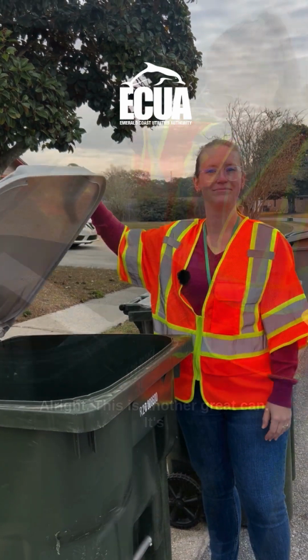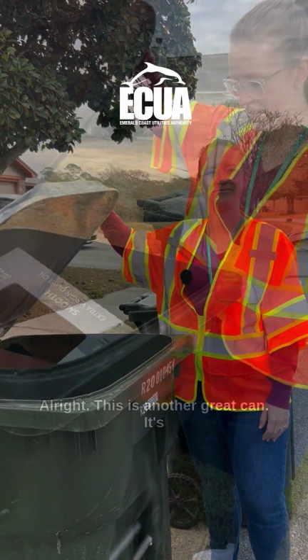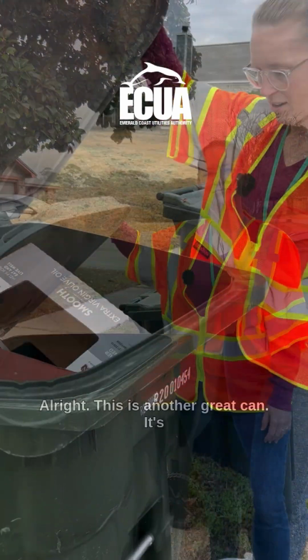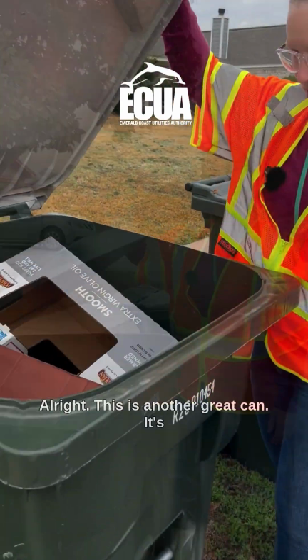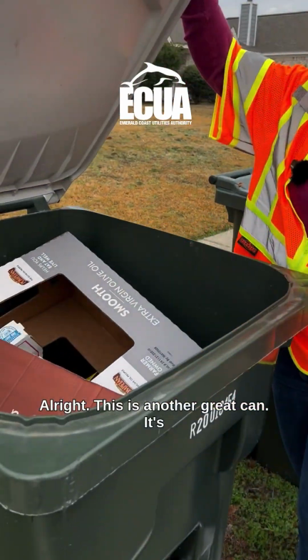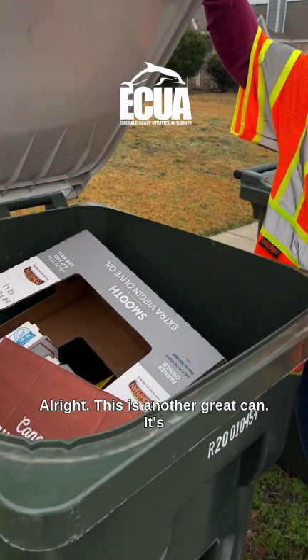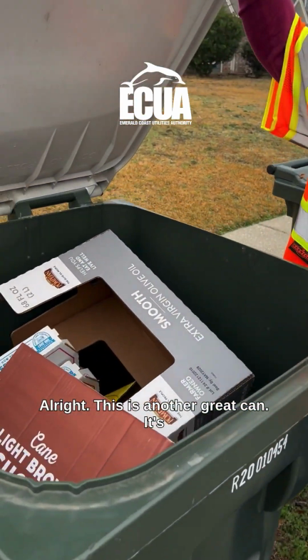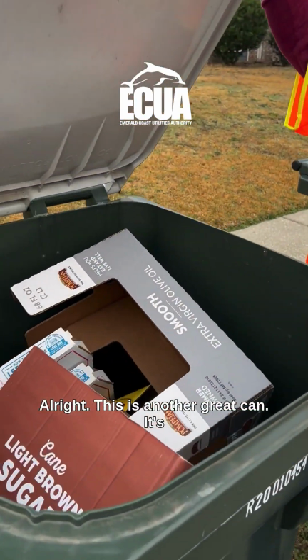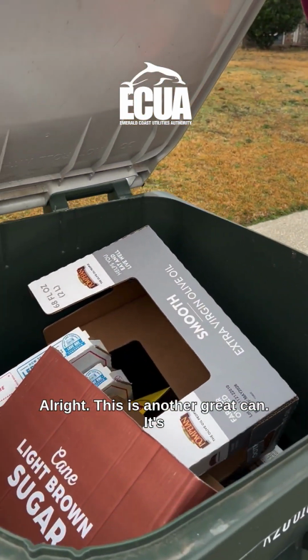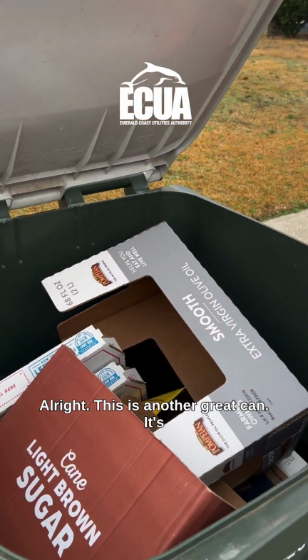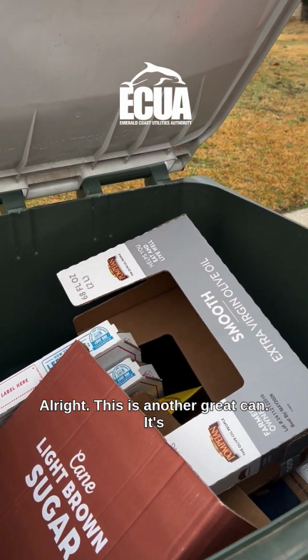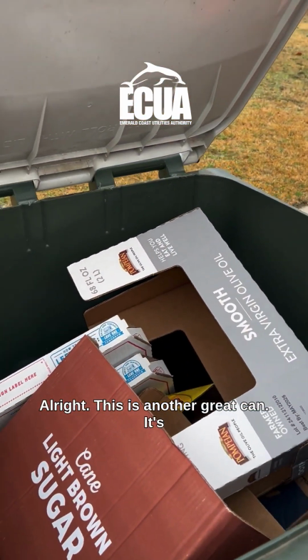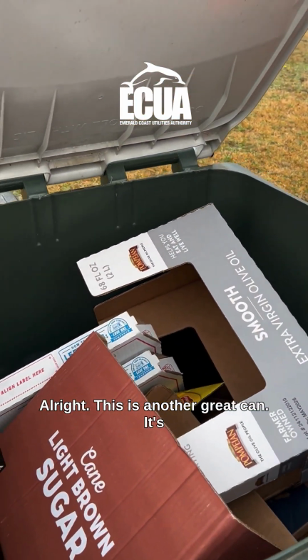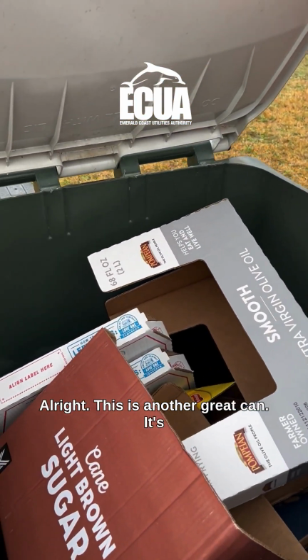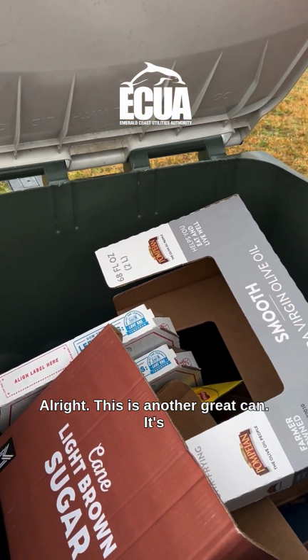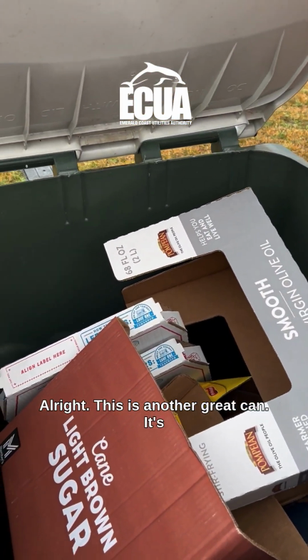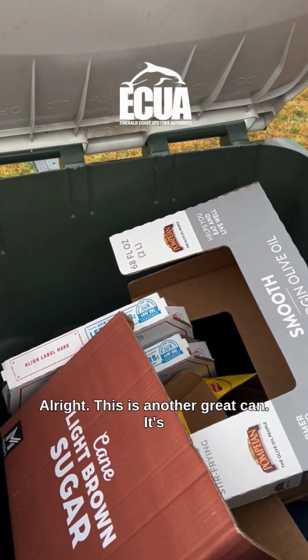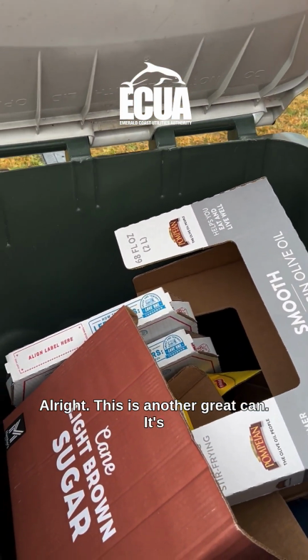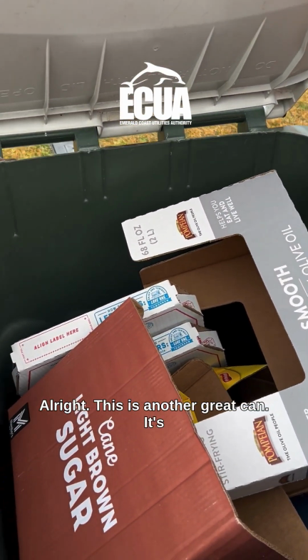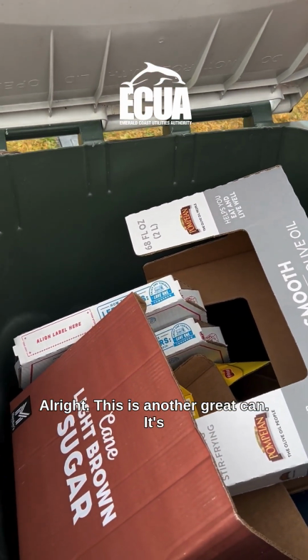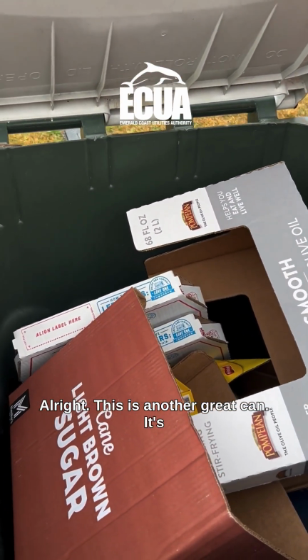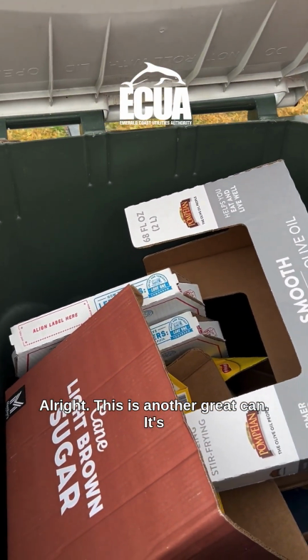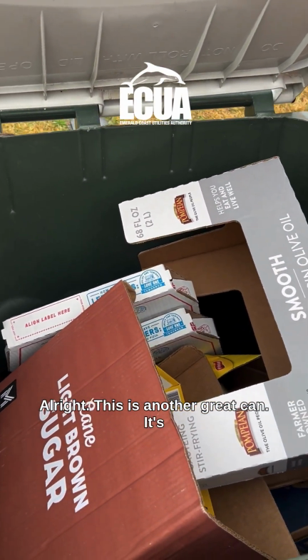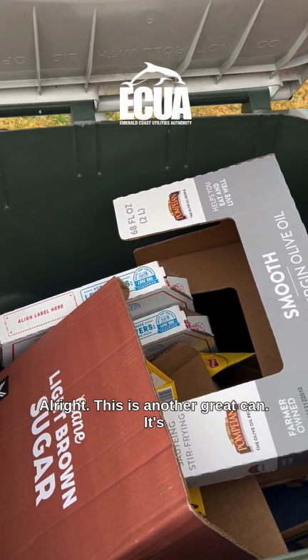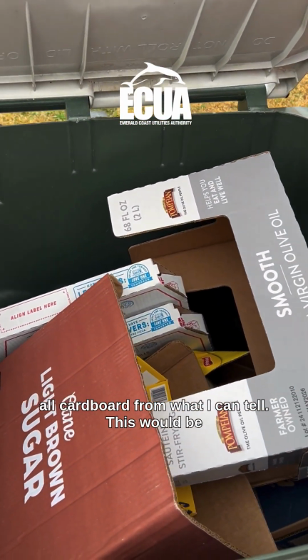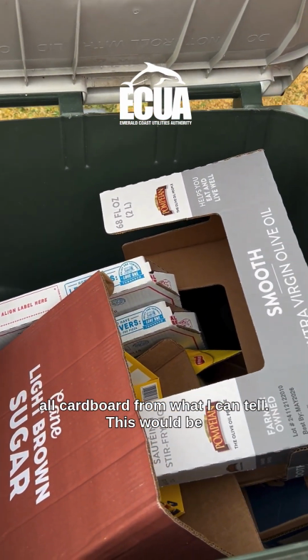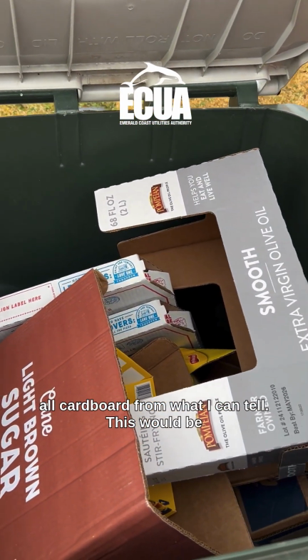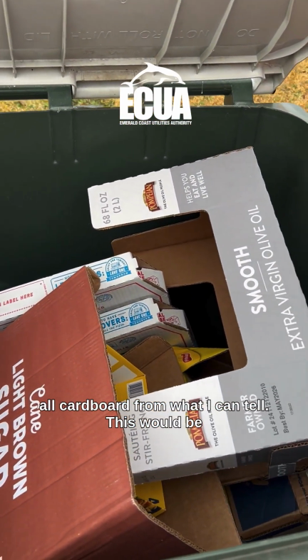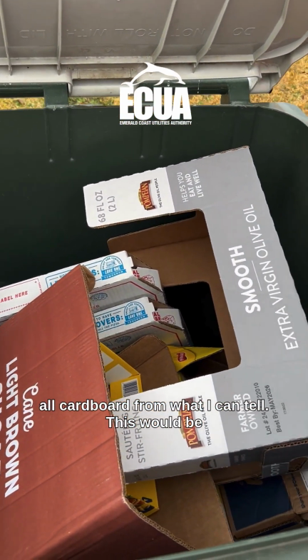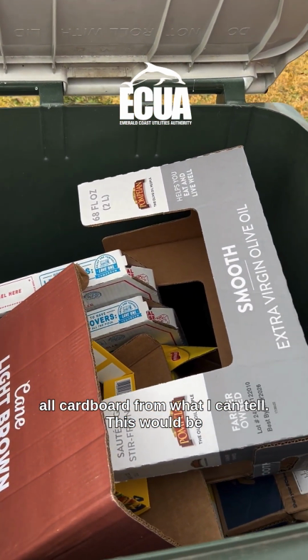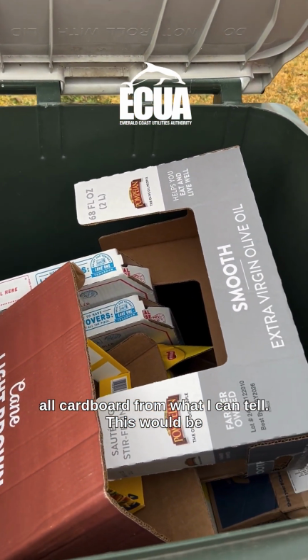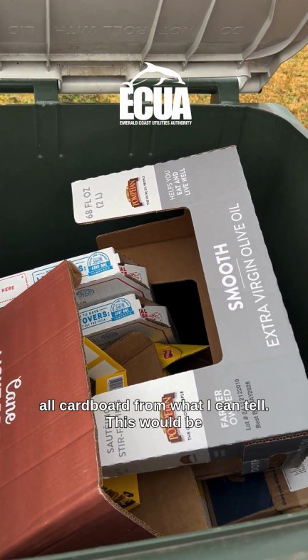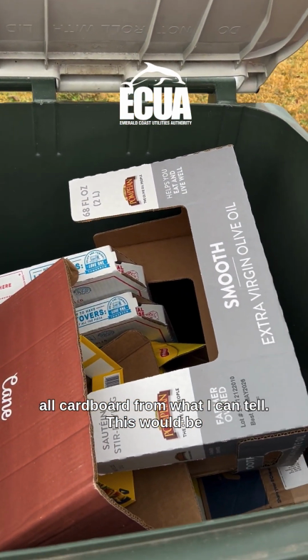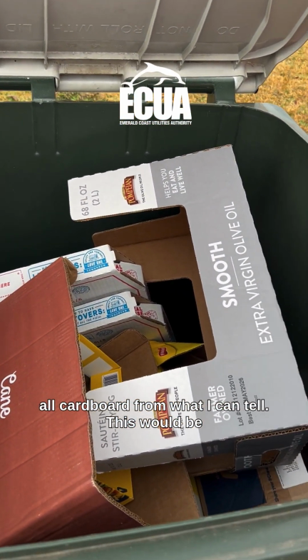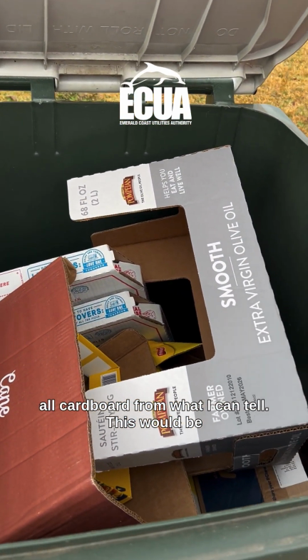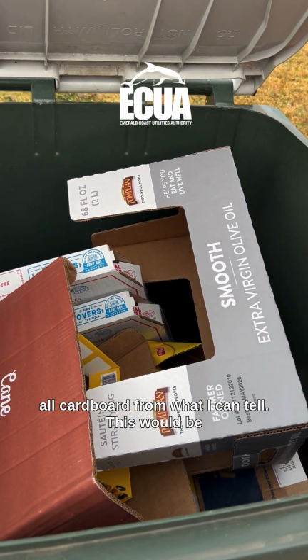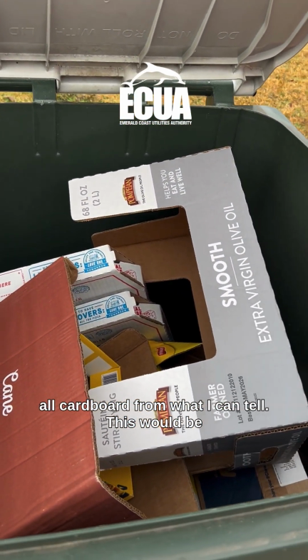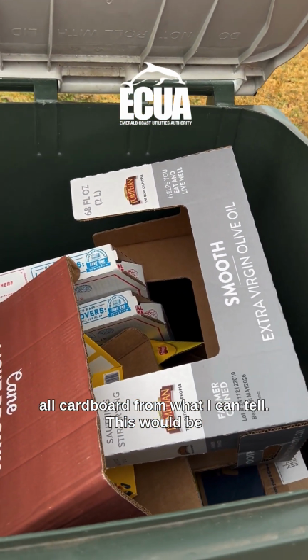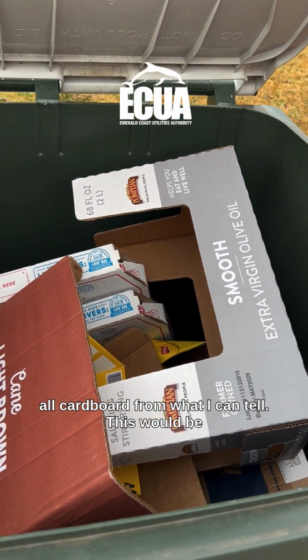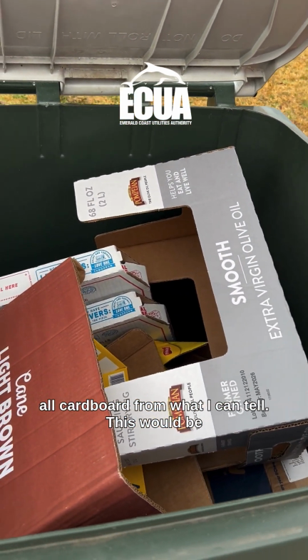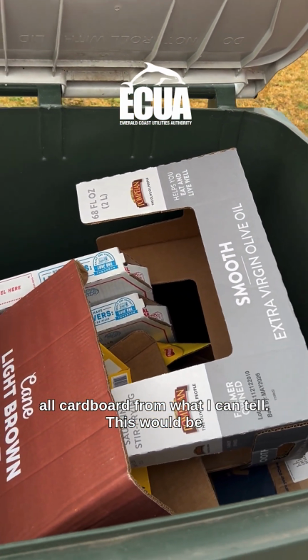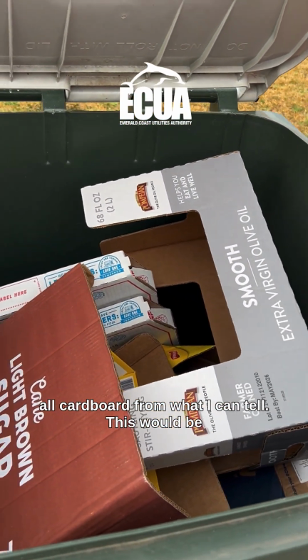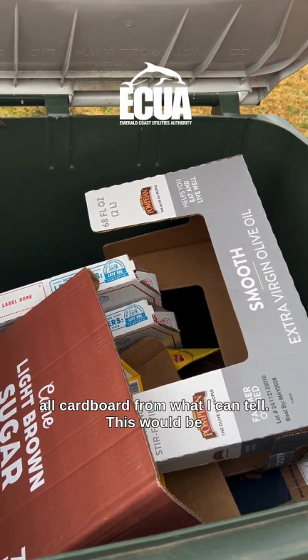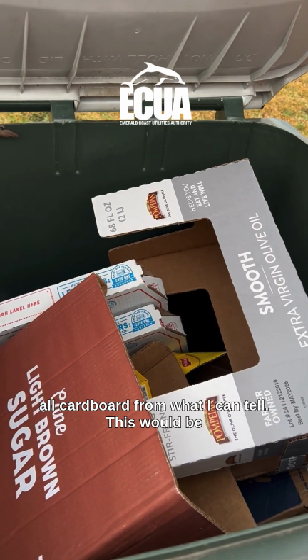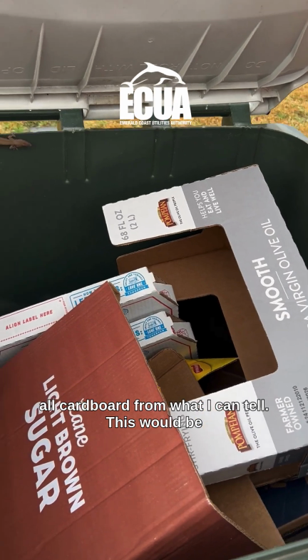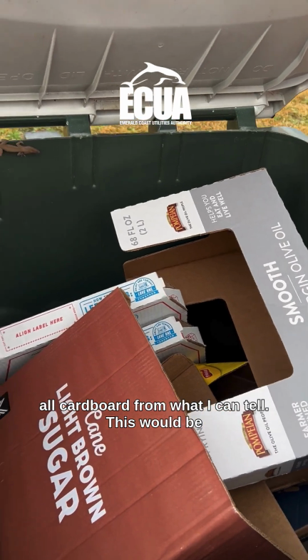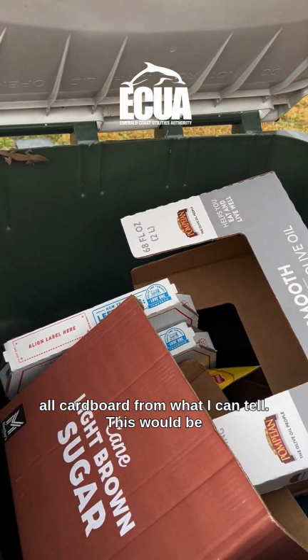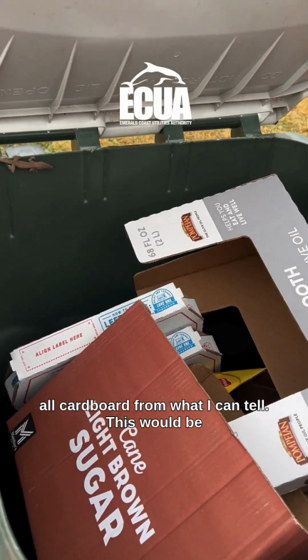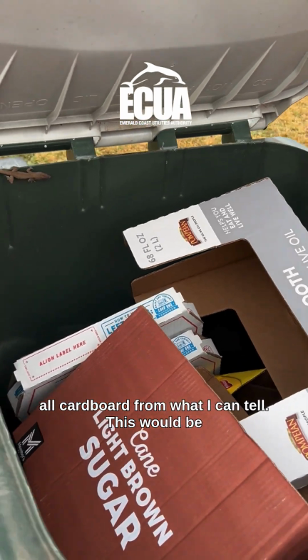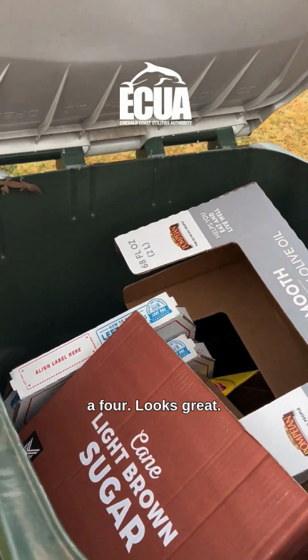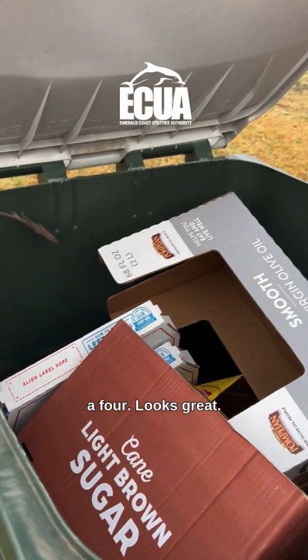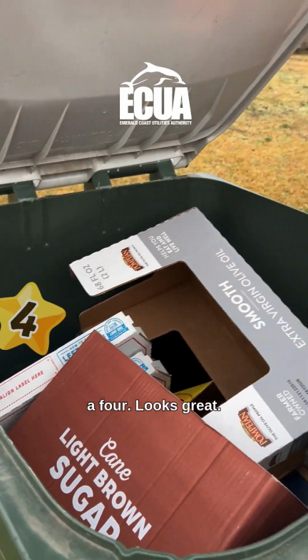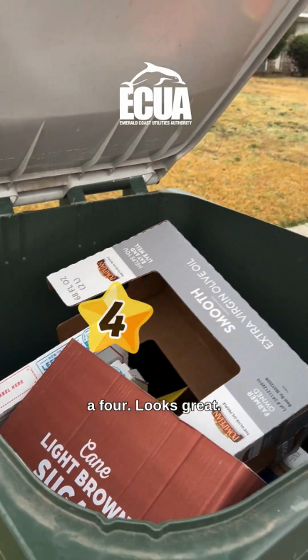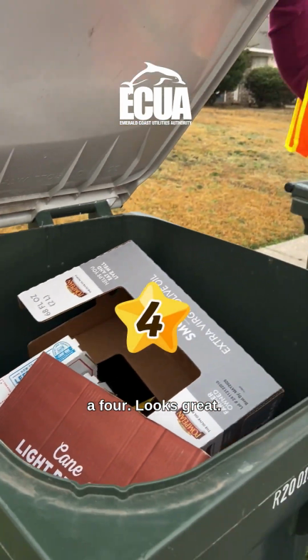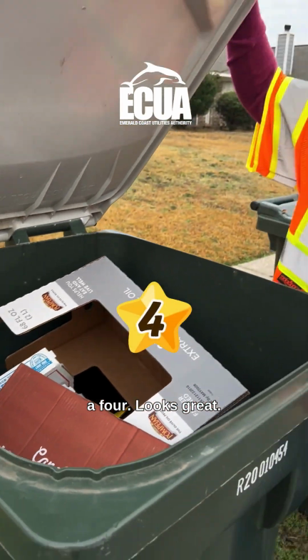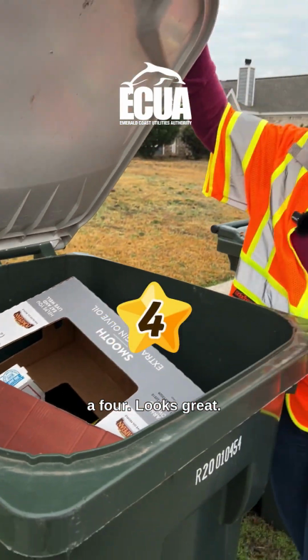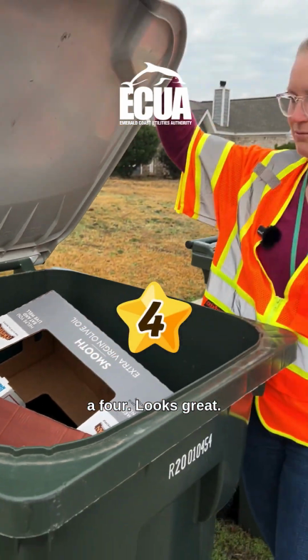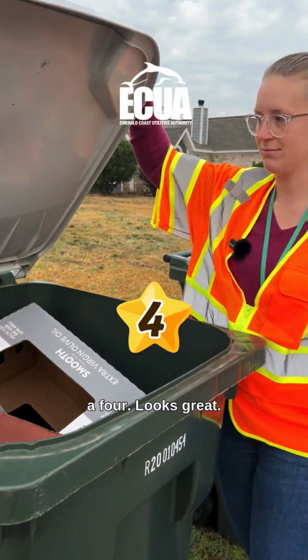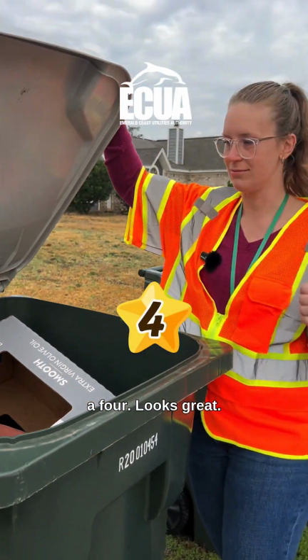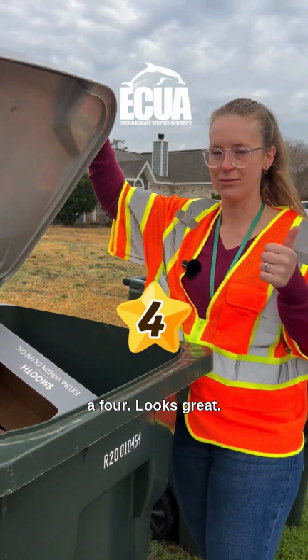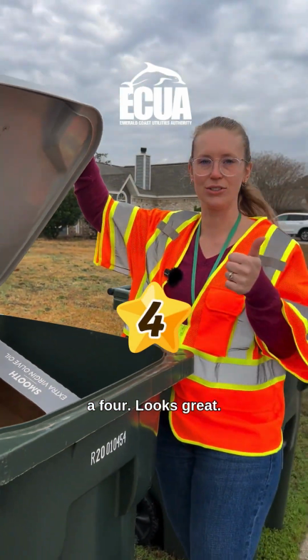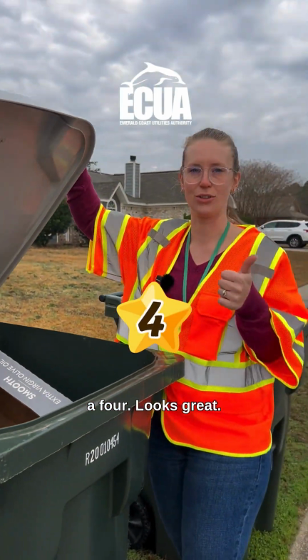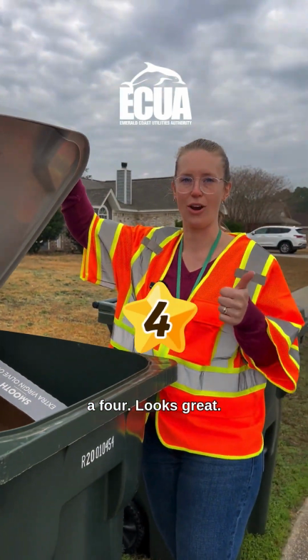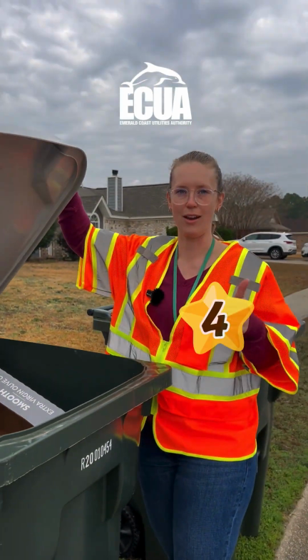This is another great can. It's all cardboard from what I can tell. This would be a four. Looks great.